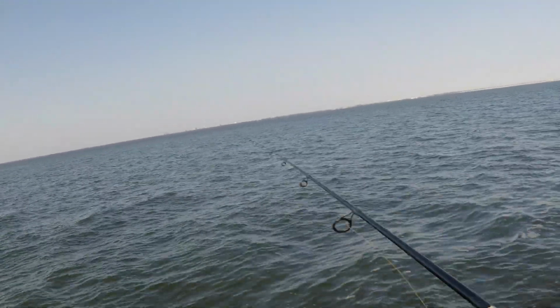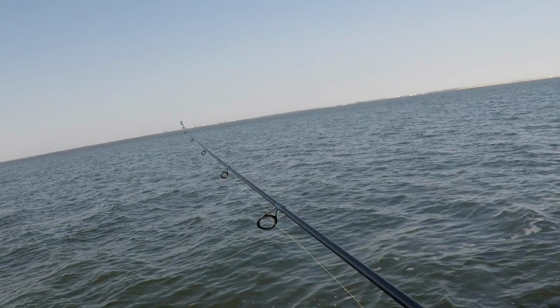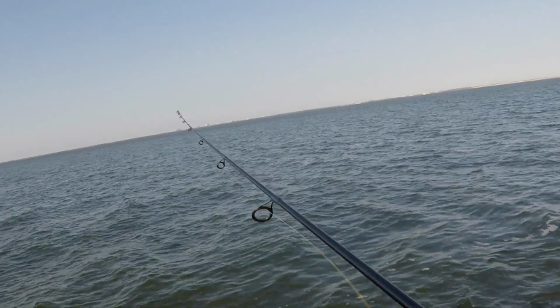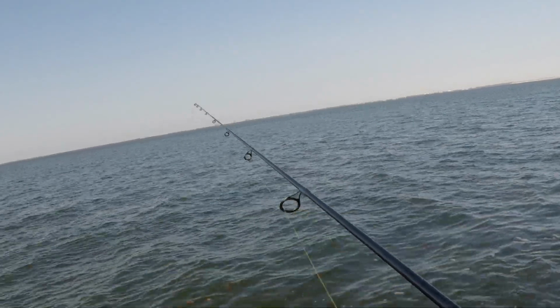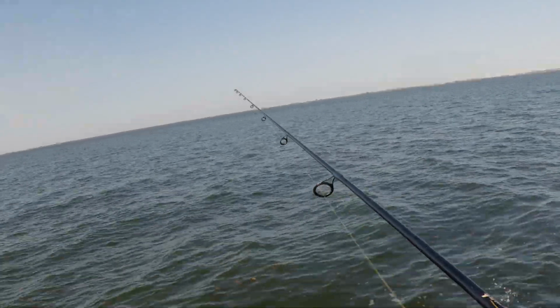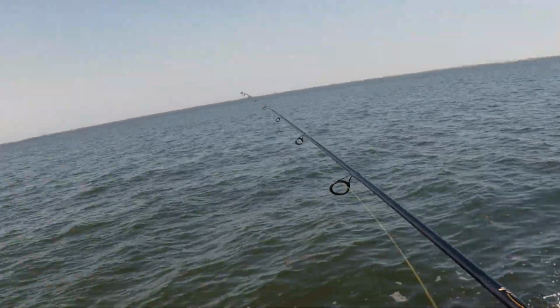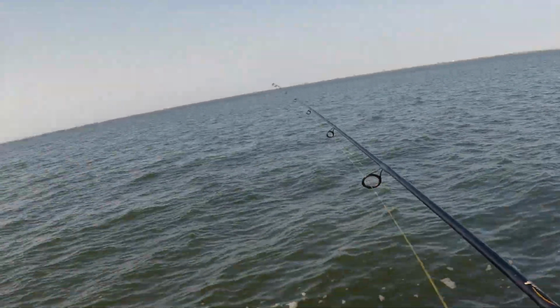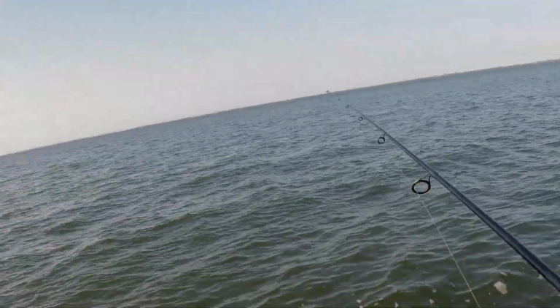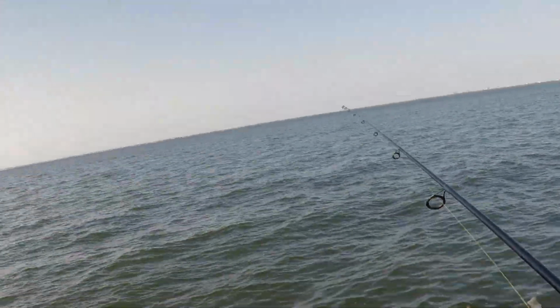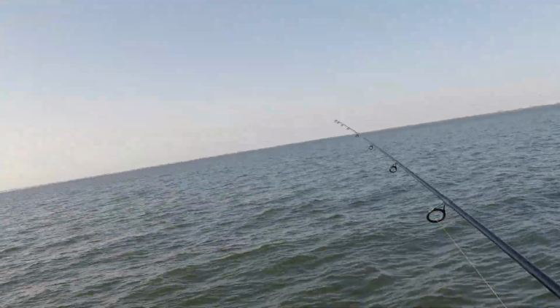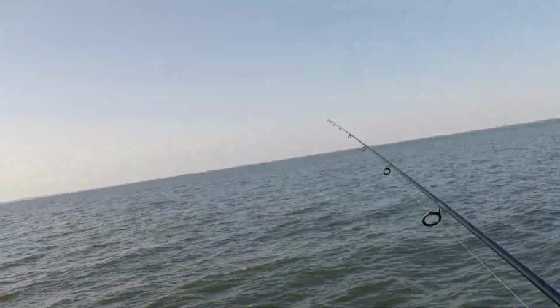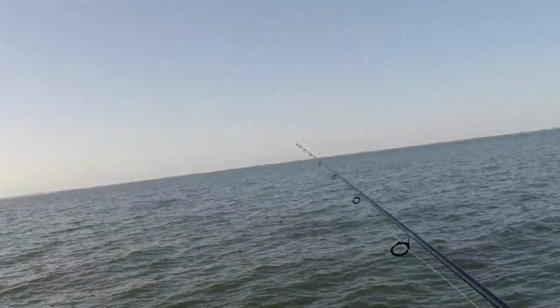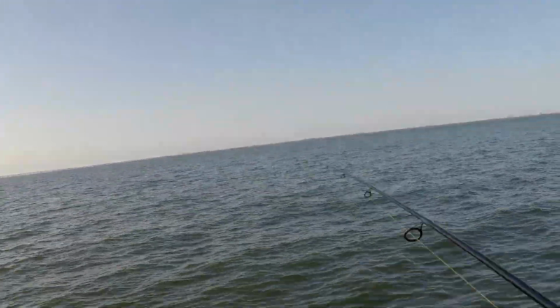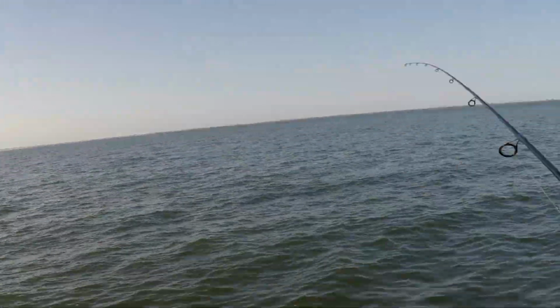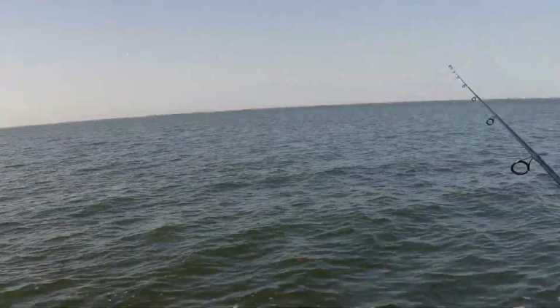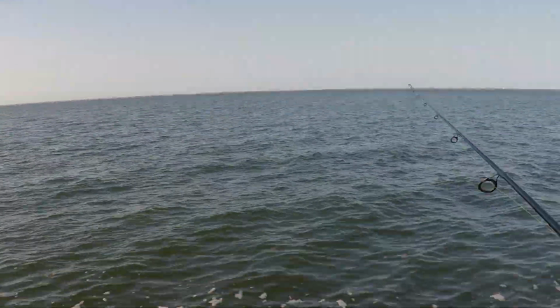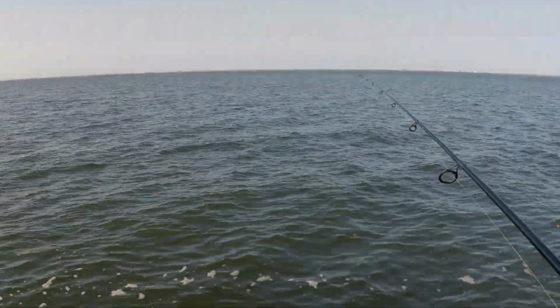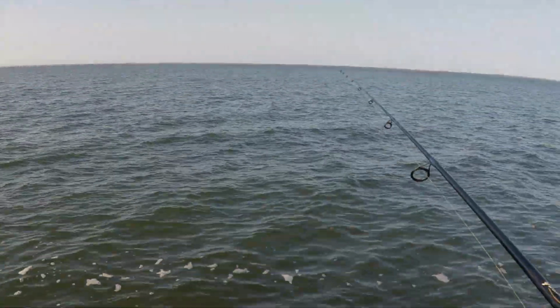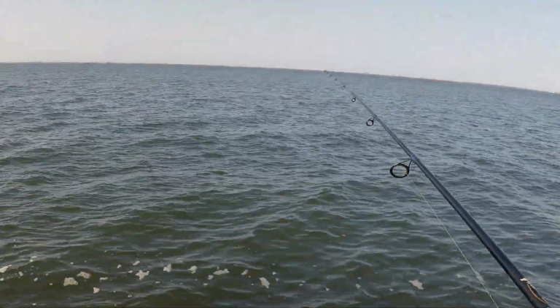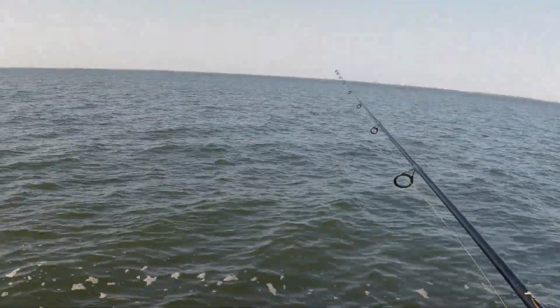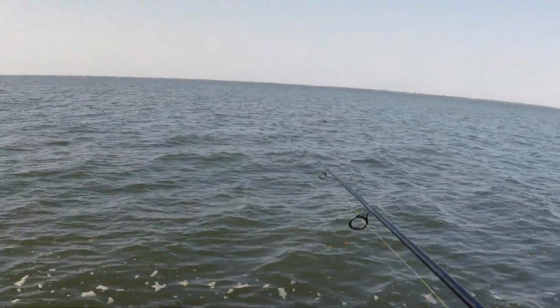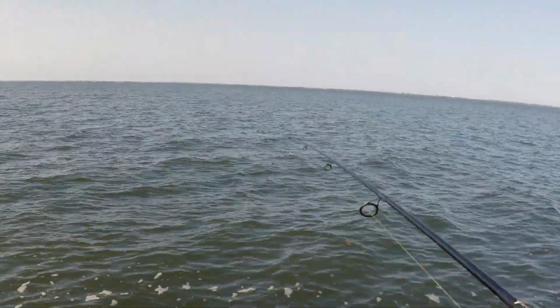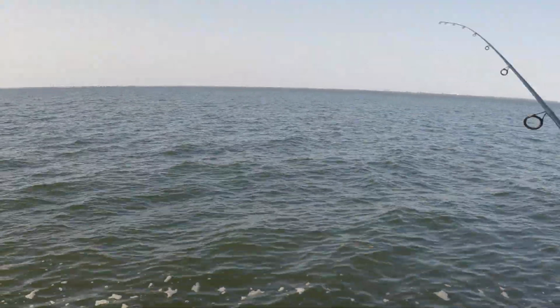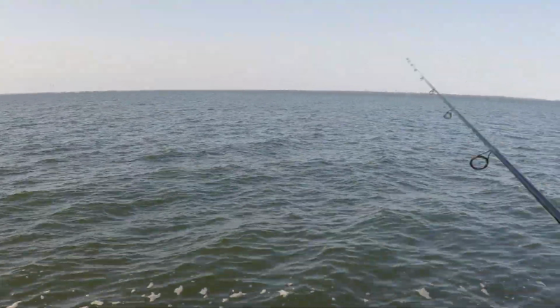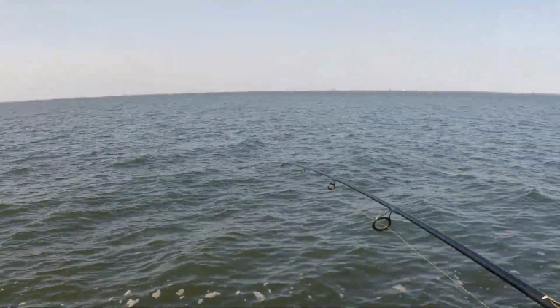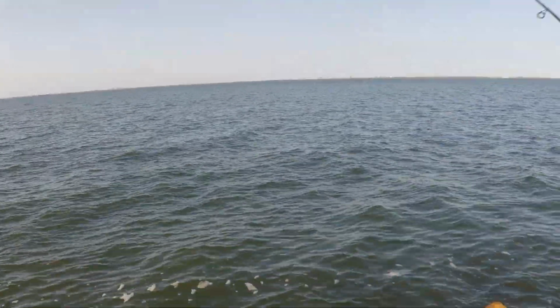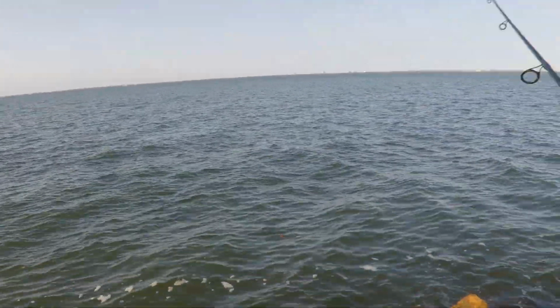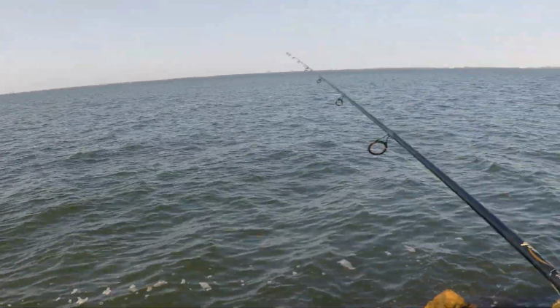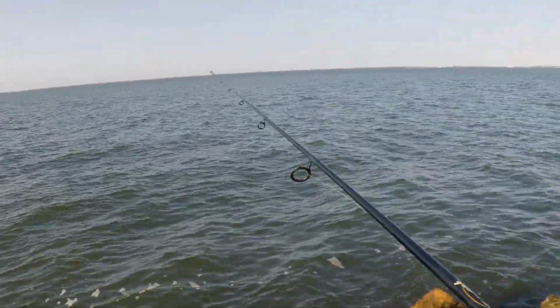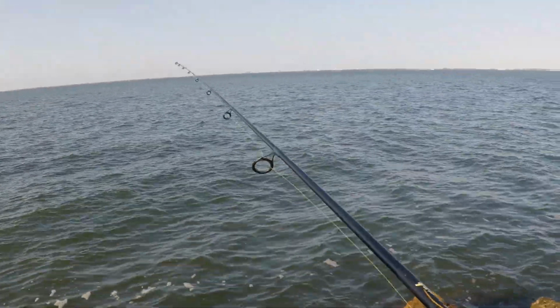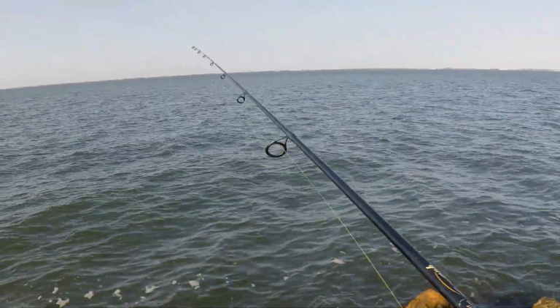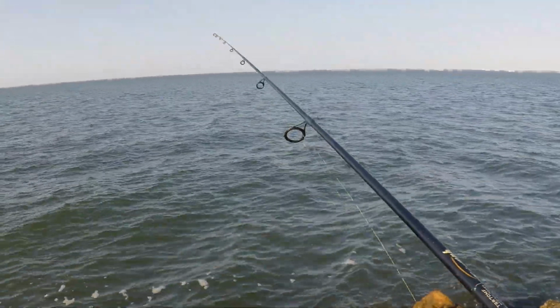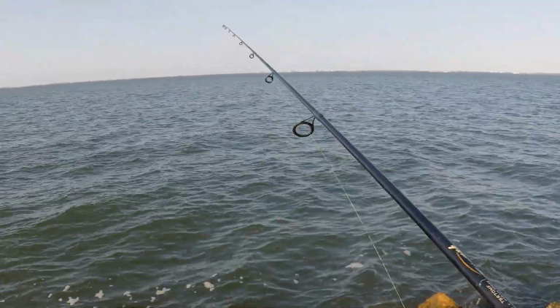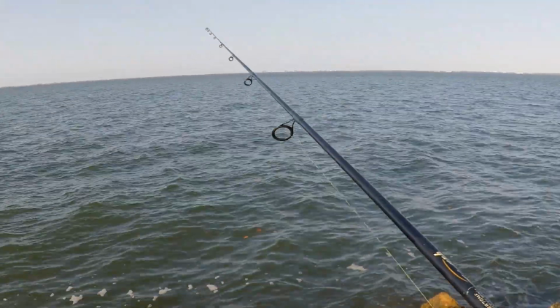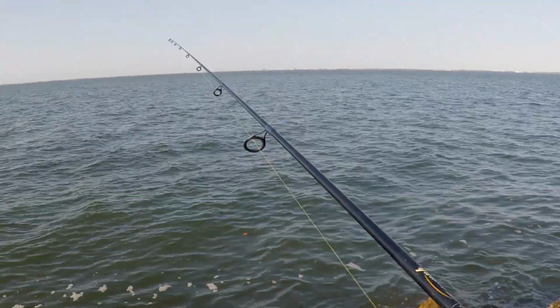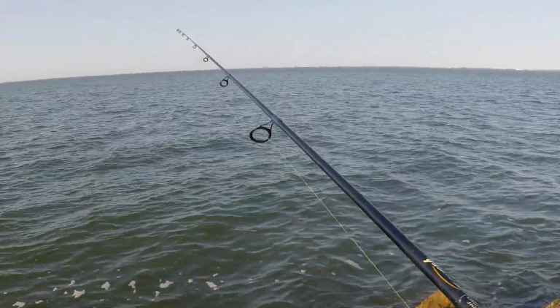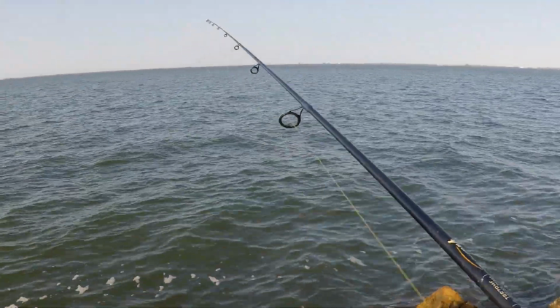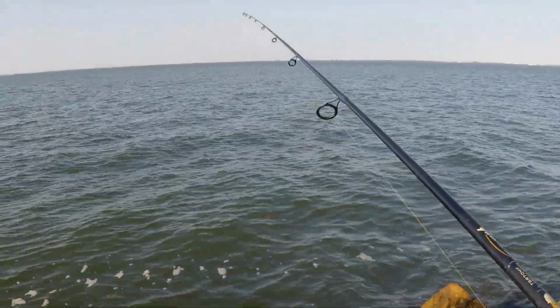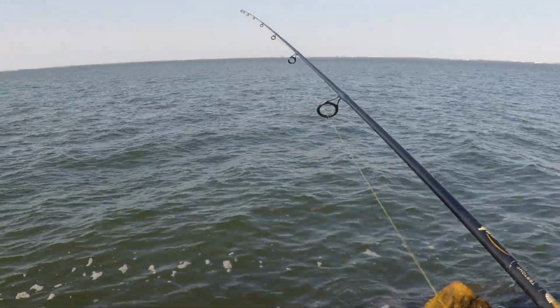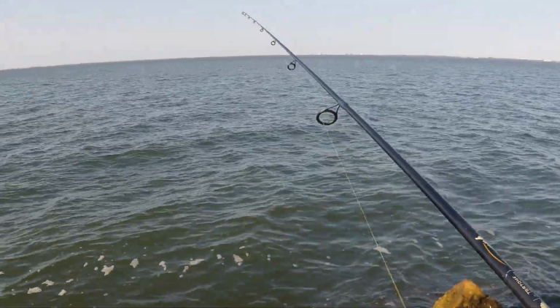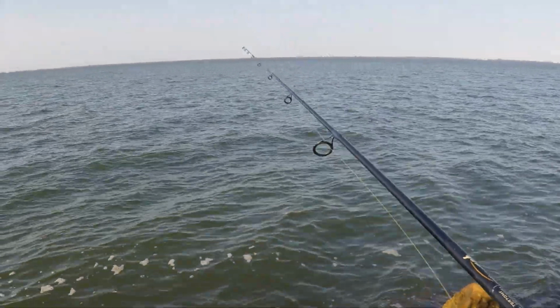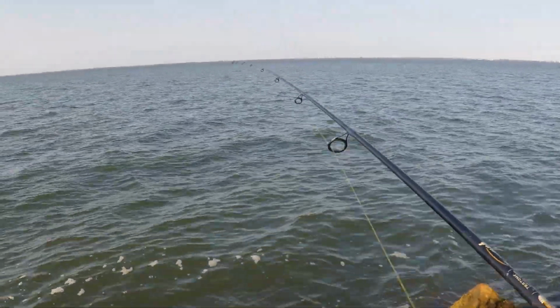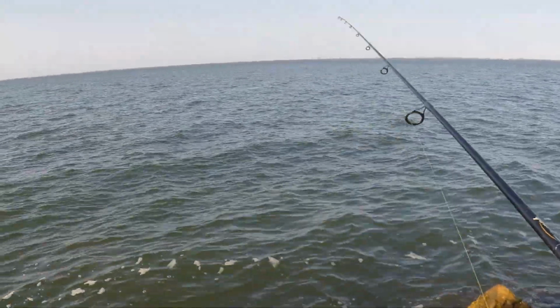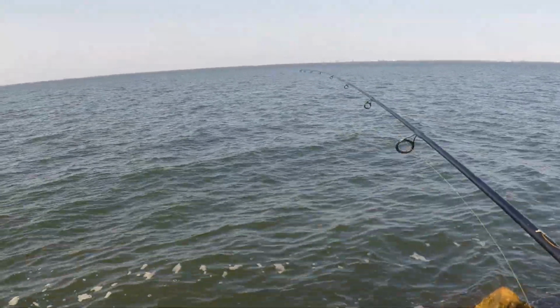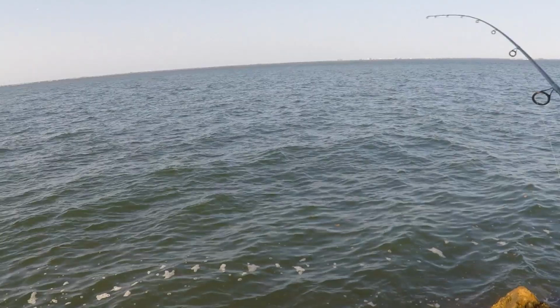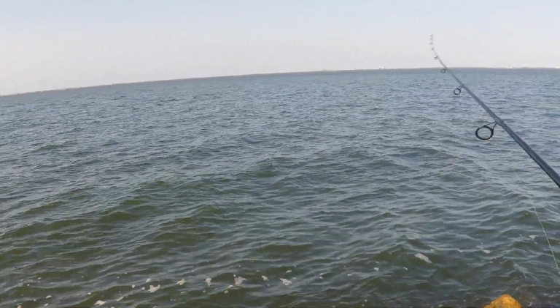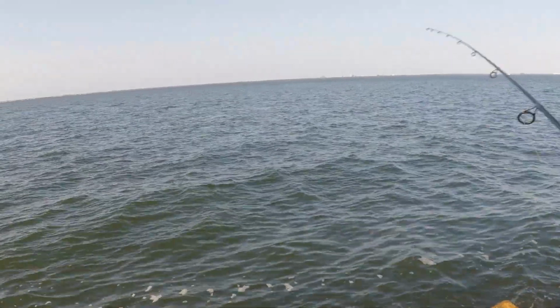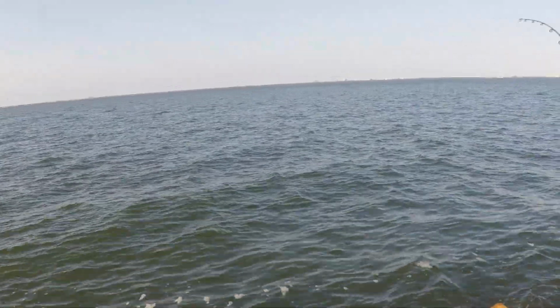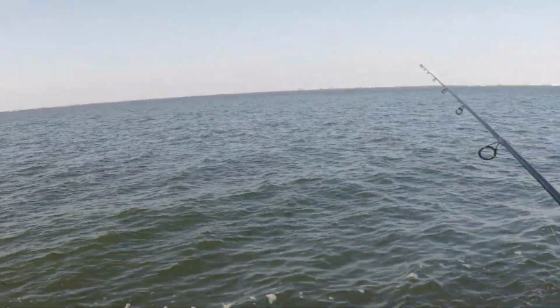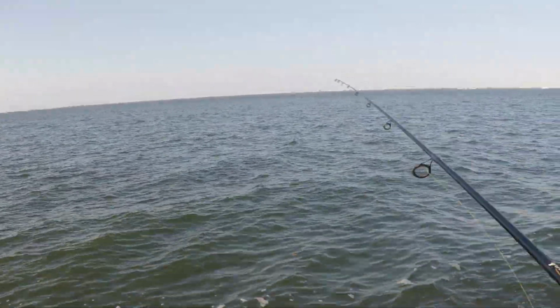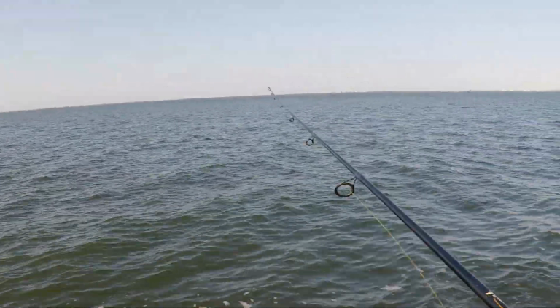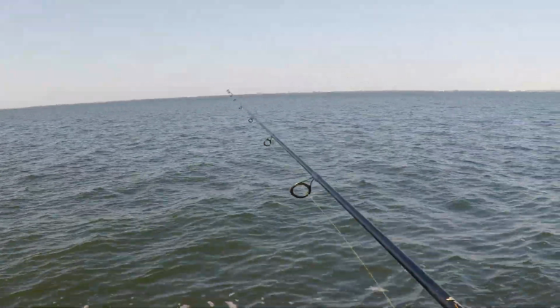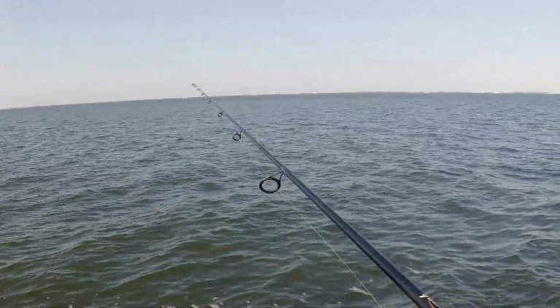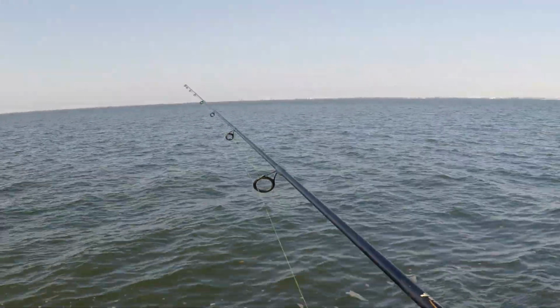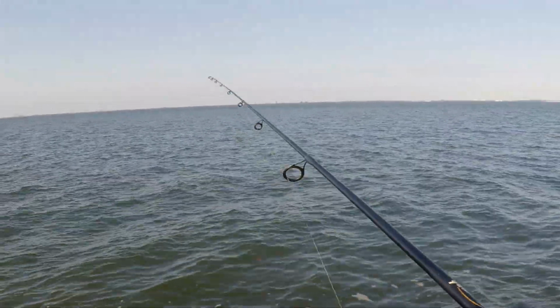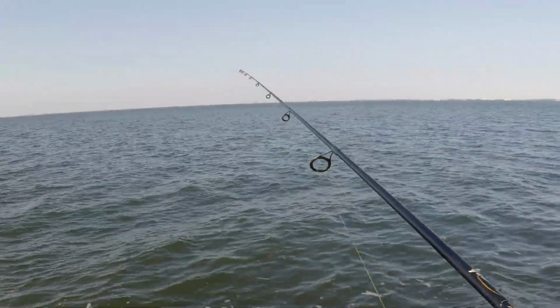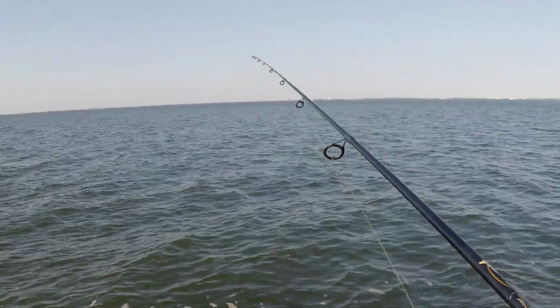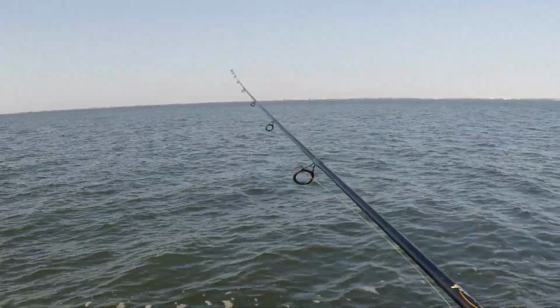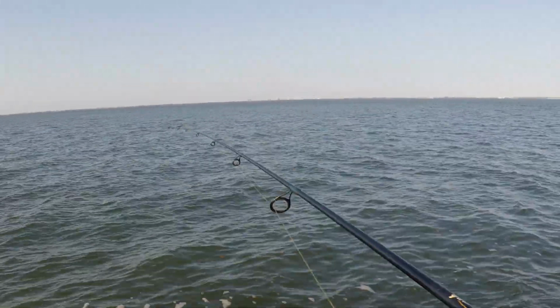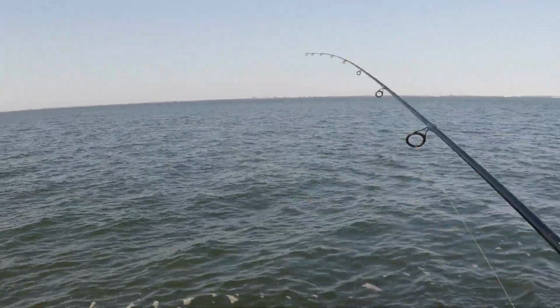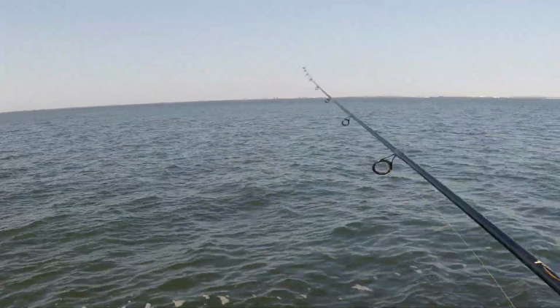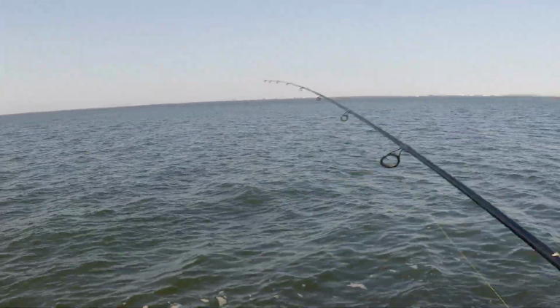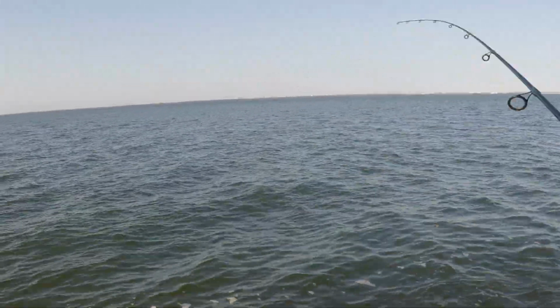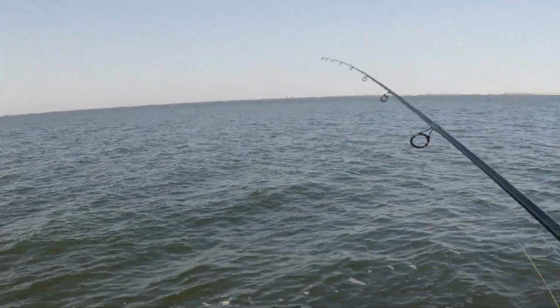The water is not as clear as you know, because of all those winds. It's getting there though. Slow wind coming right now.